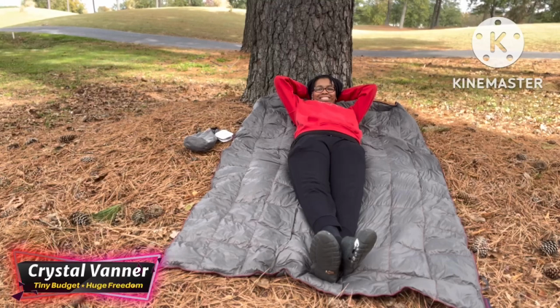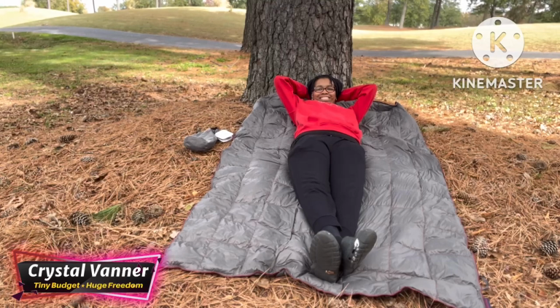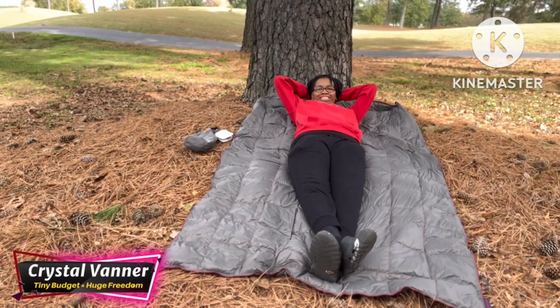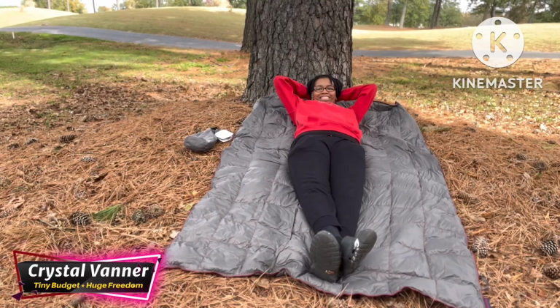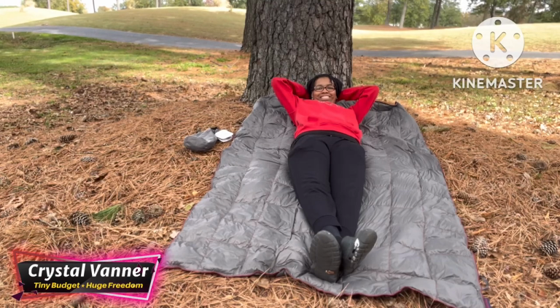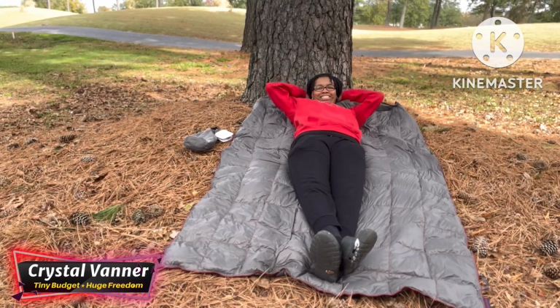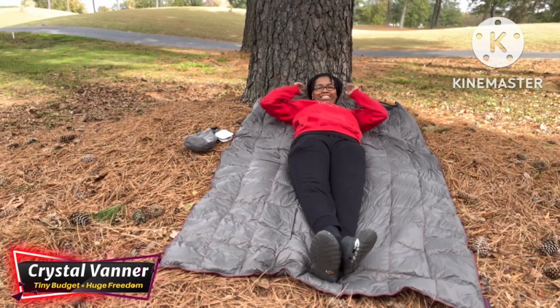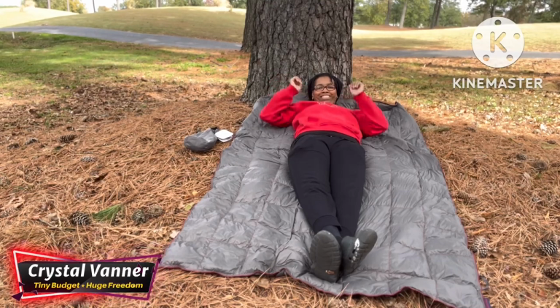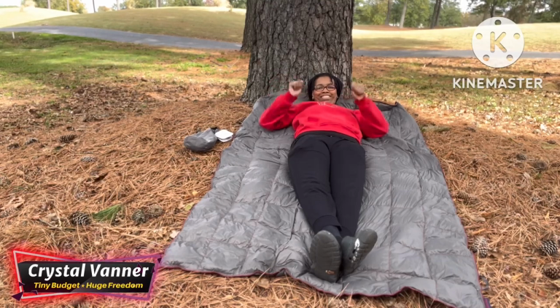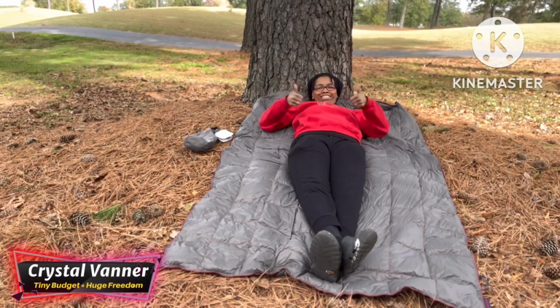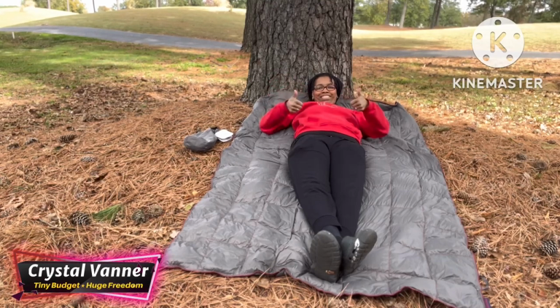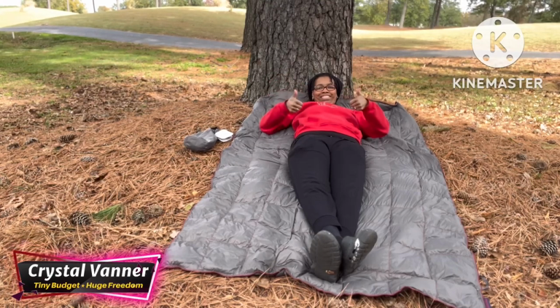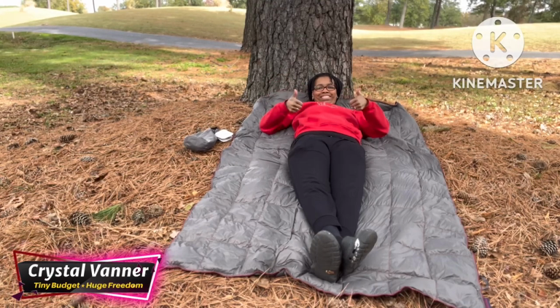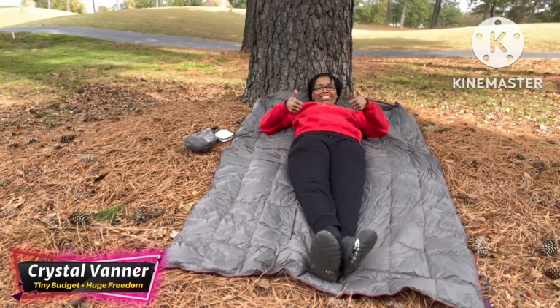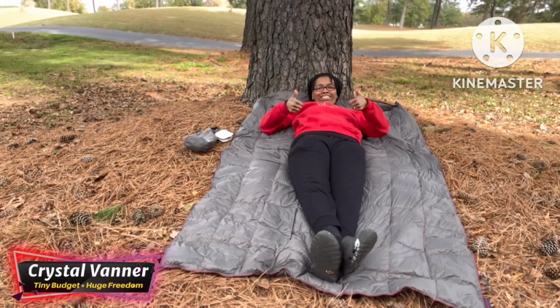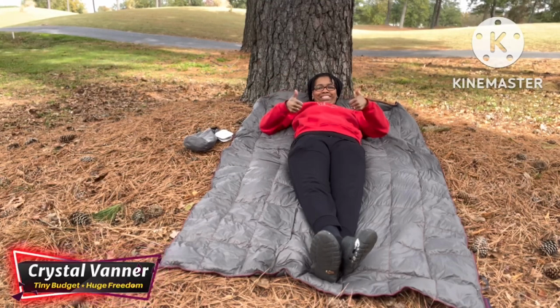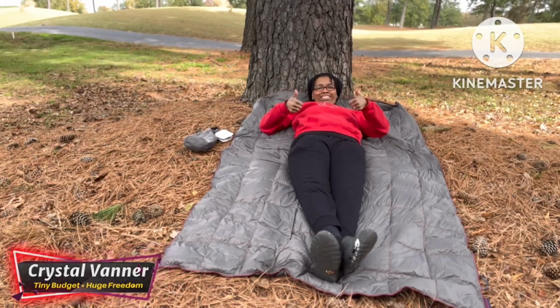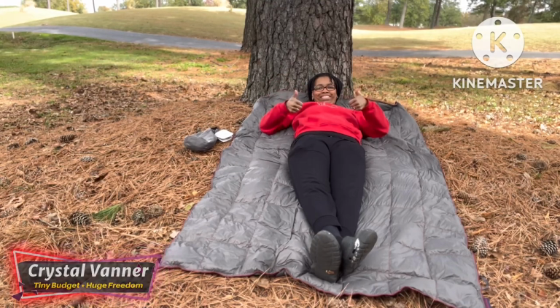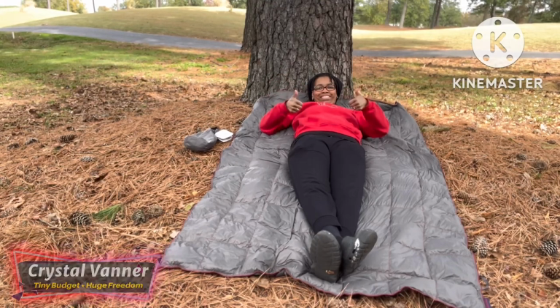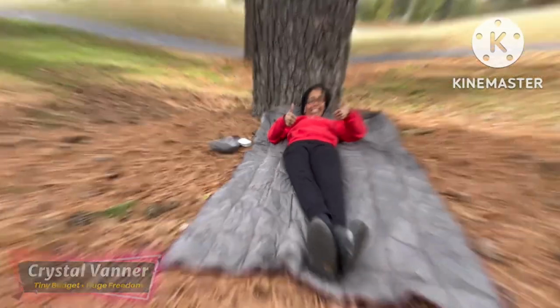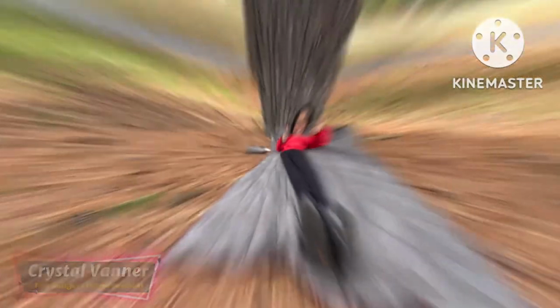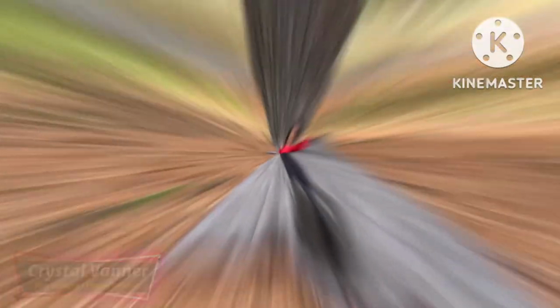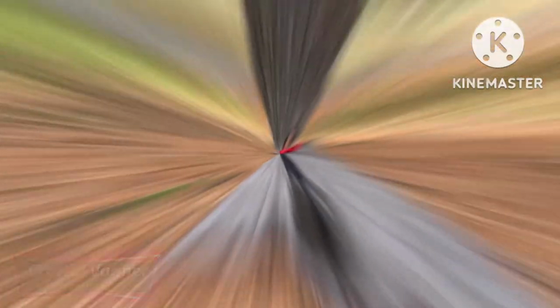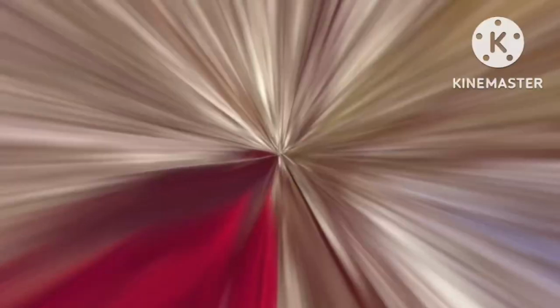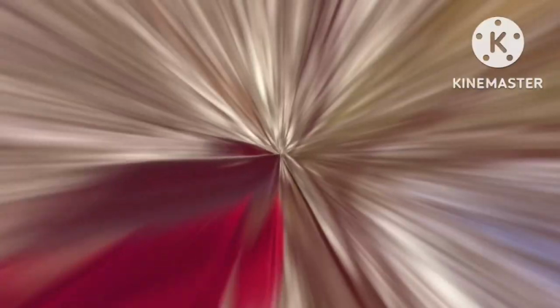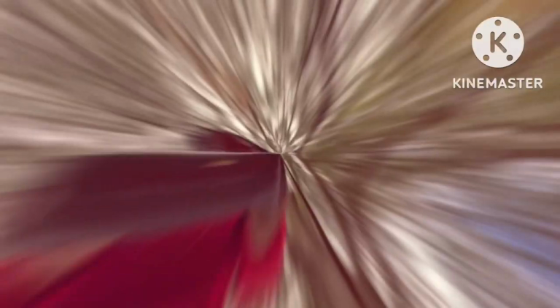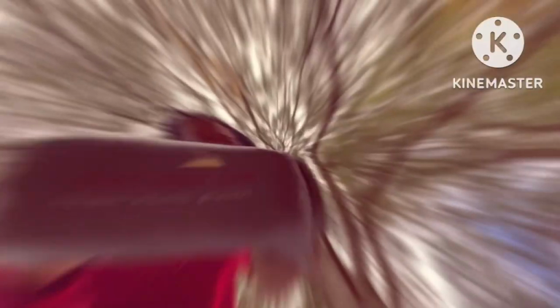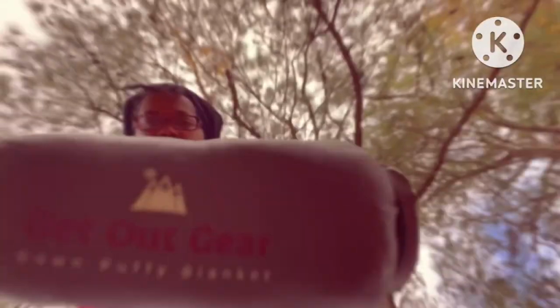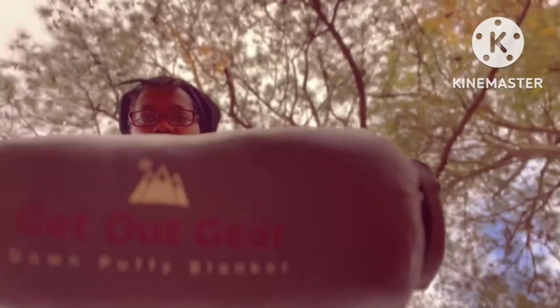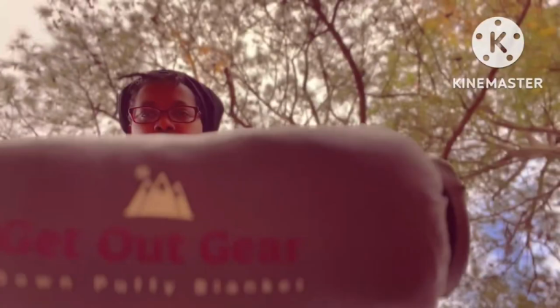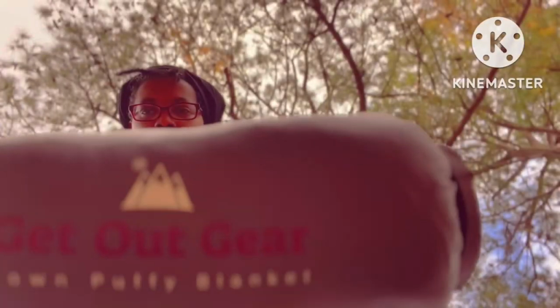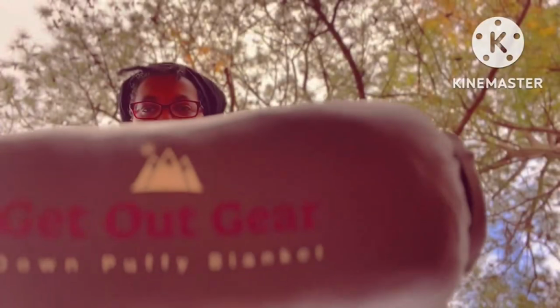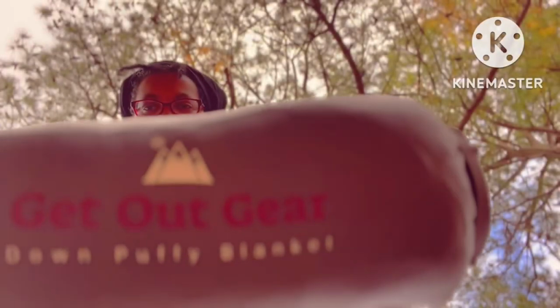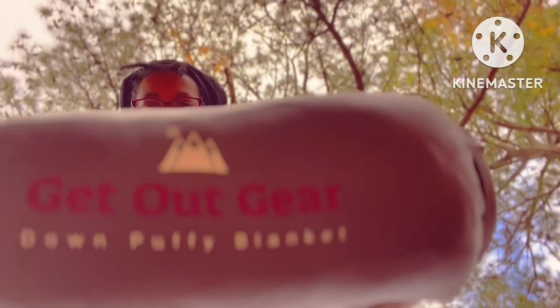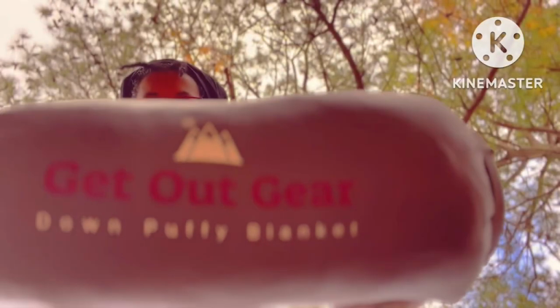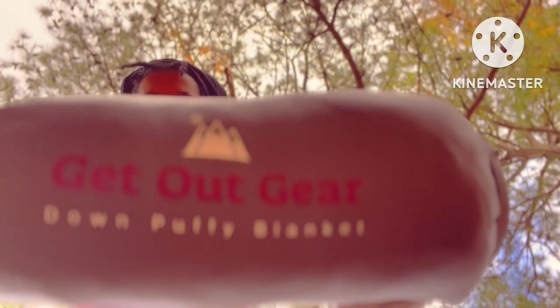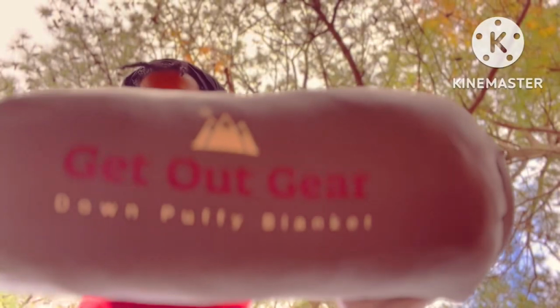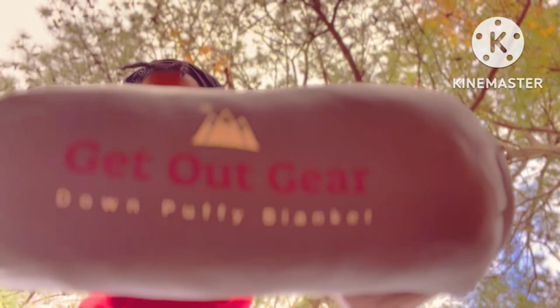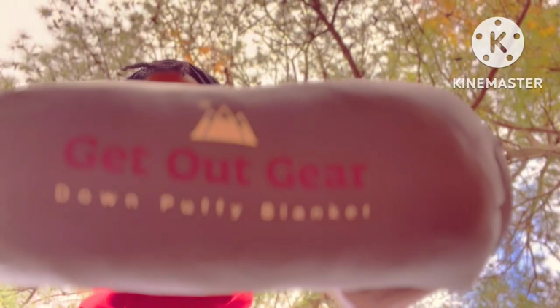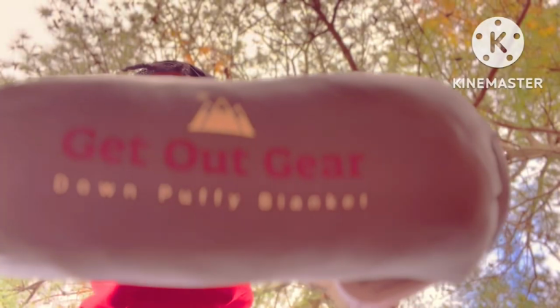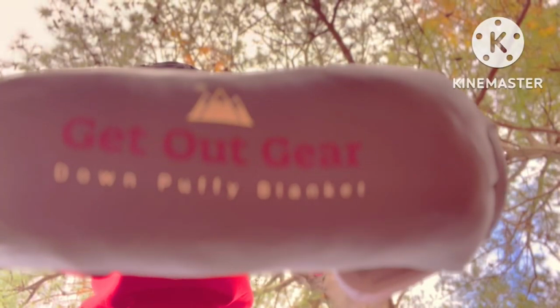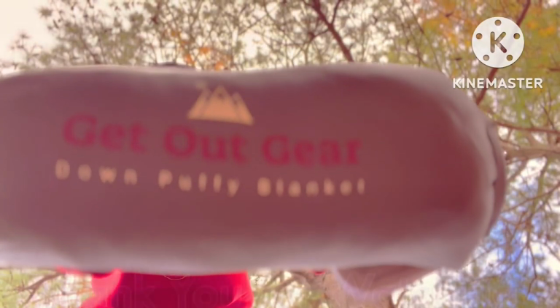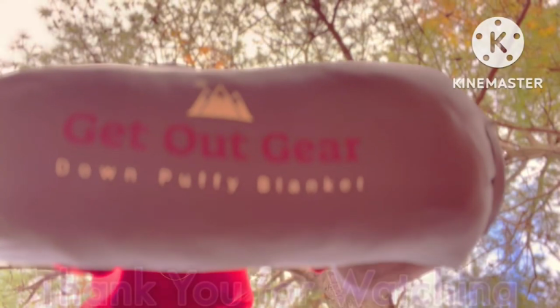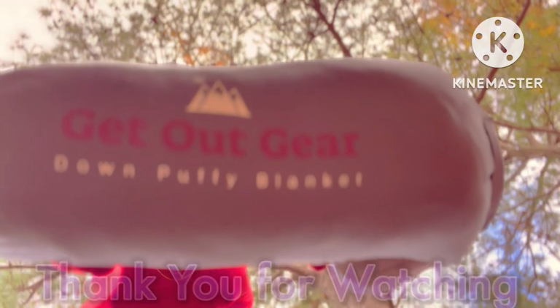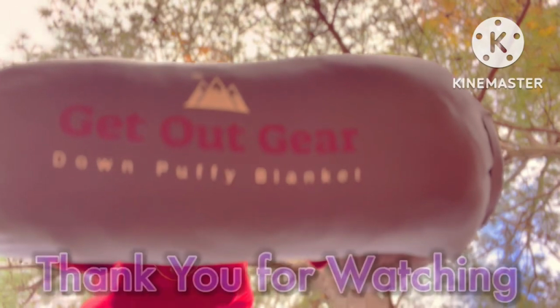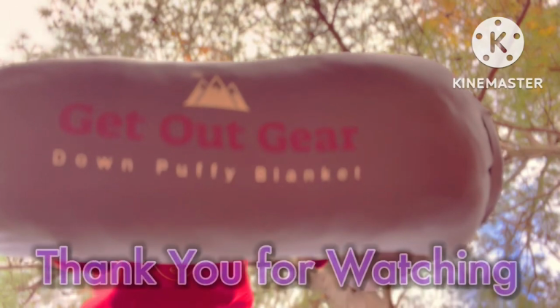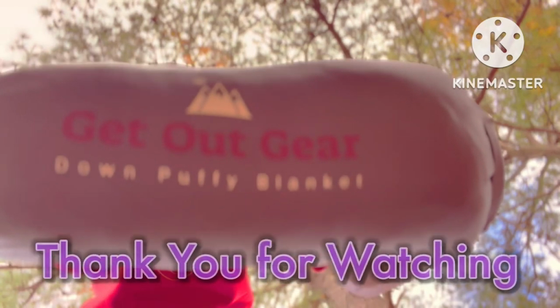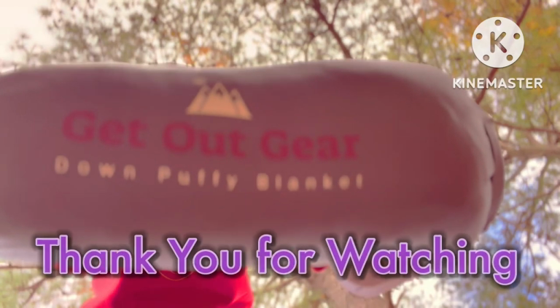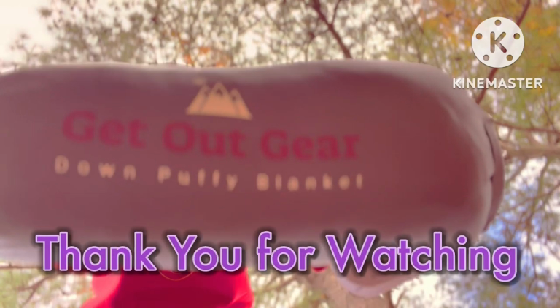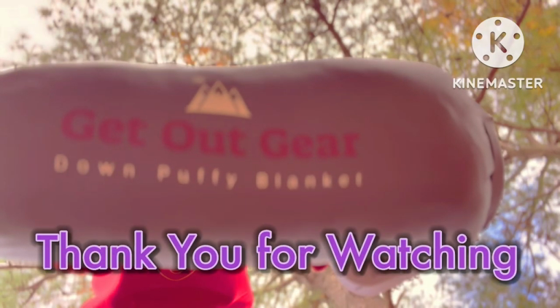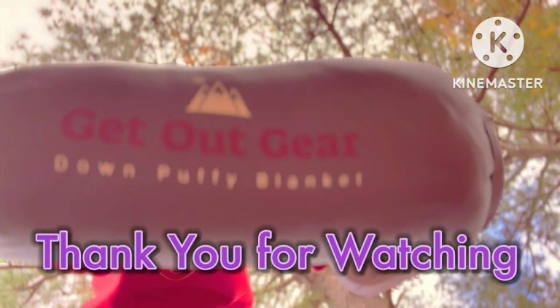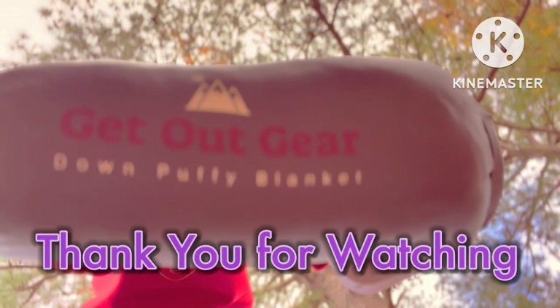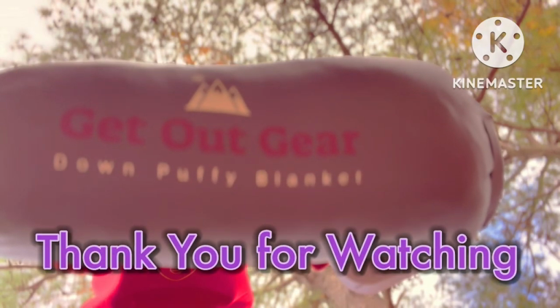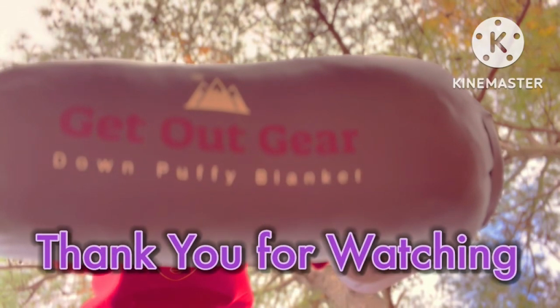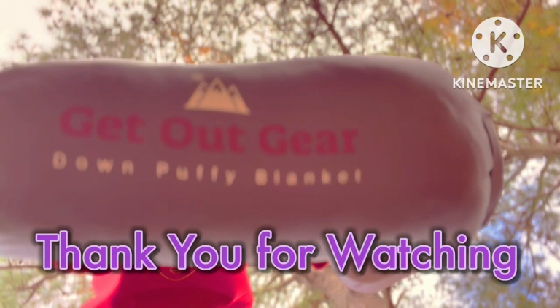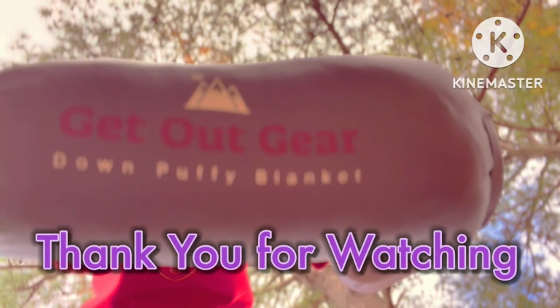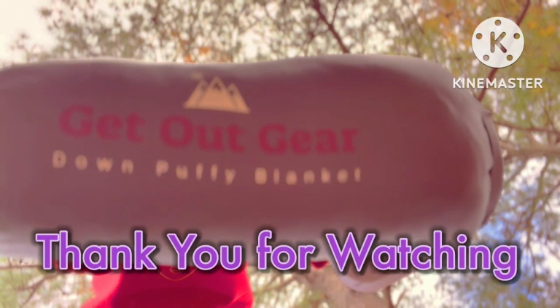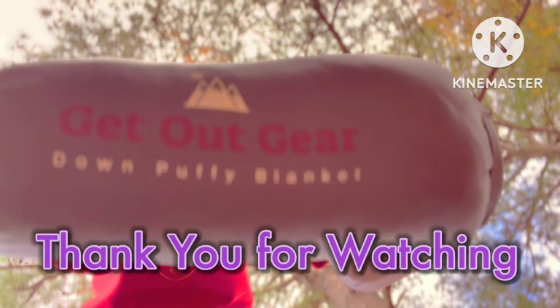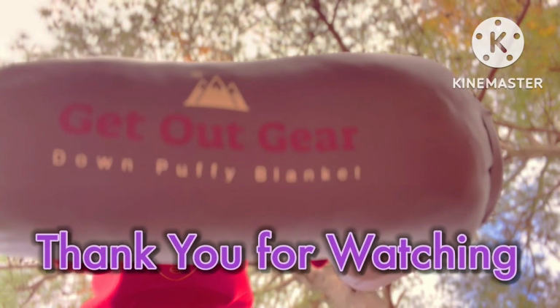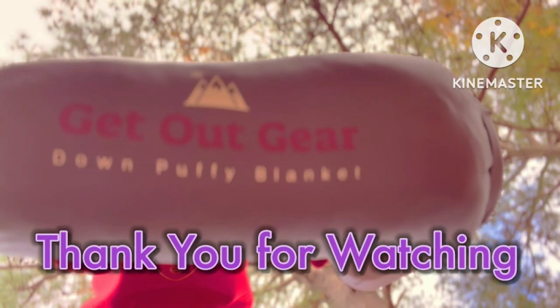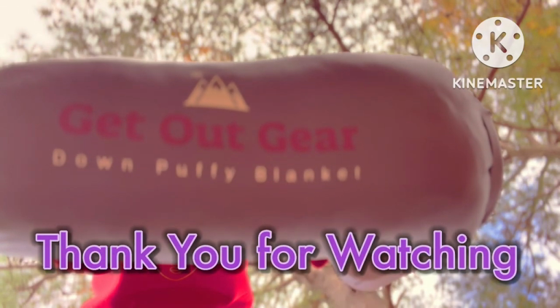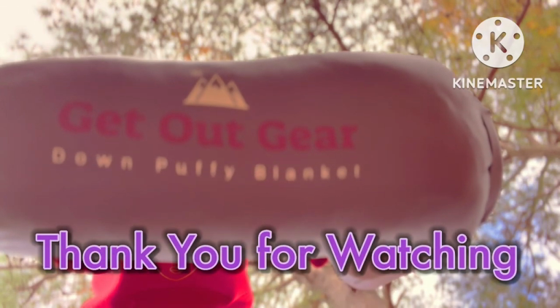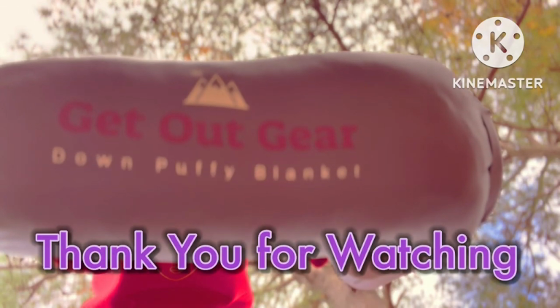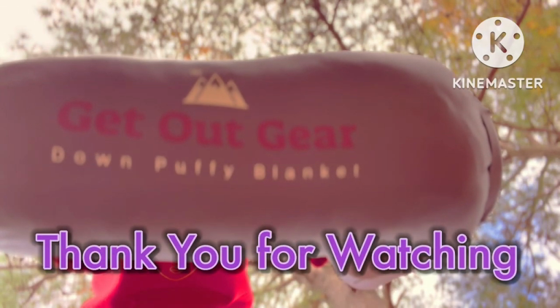All right, so go down below, check out the link, and get your Get Out Gear Down Puffy Blanket today.